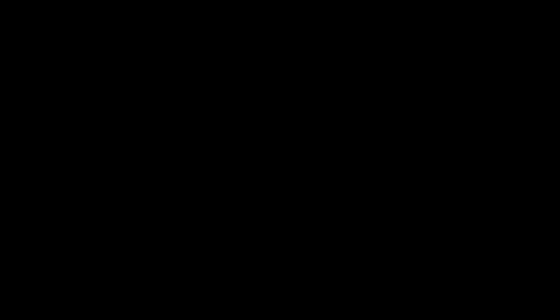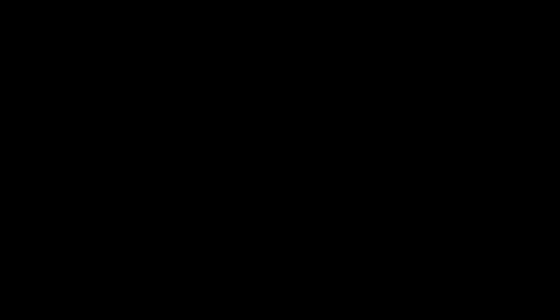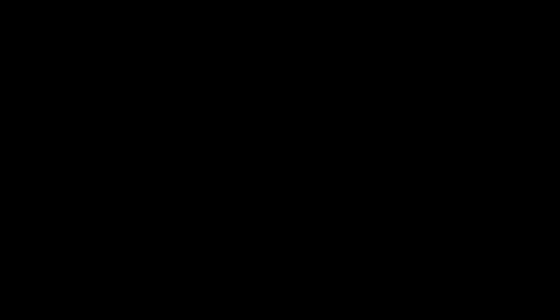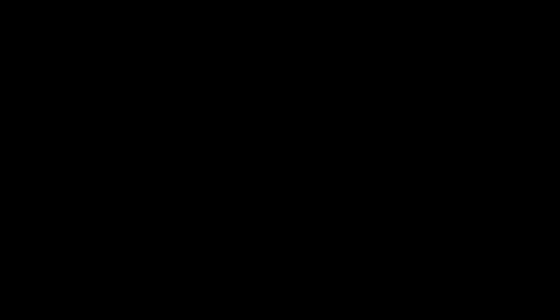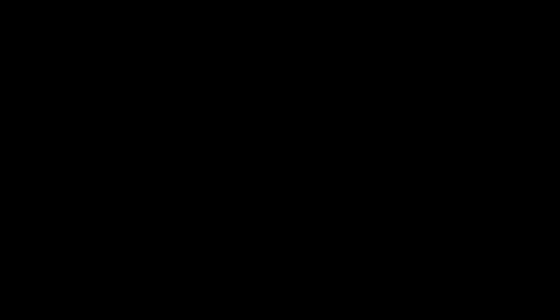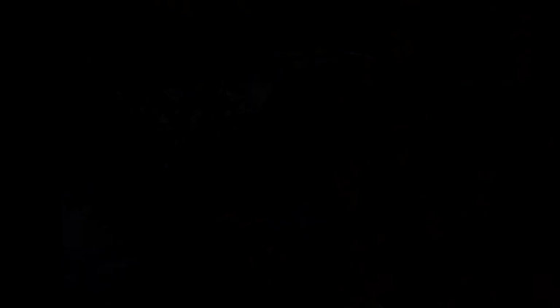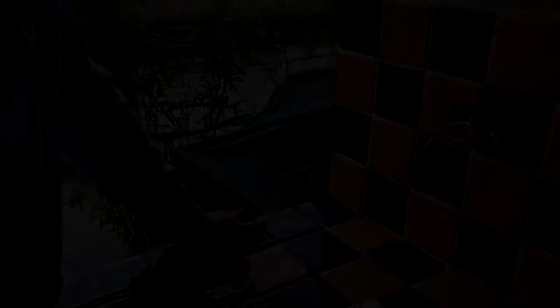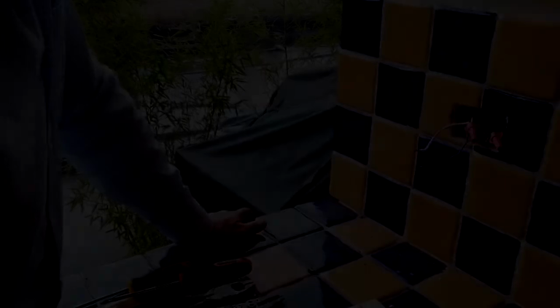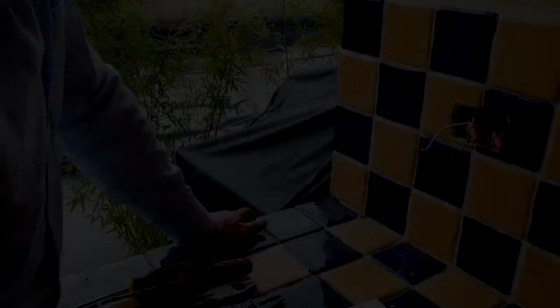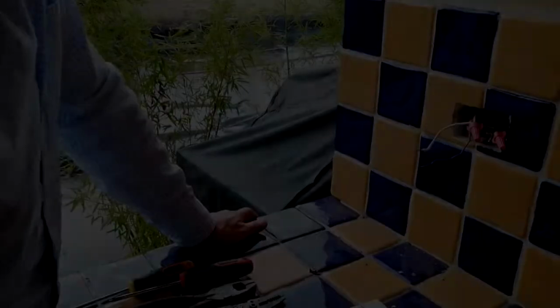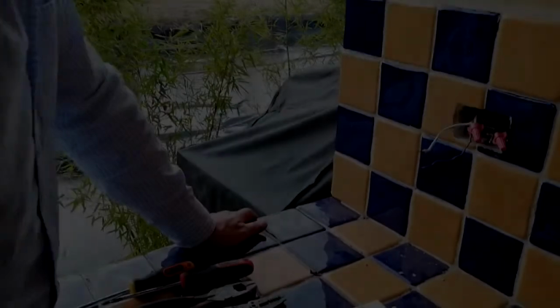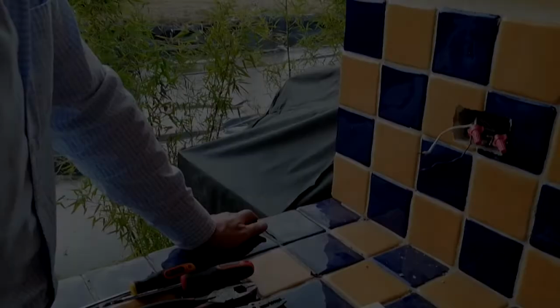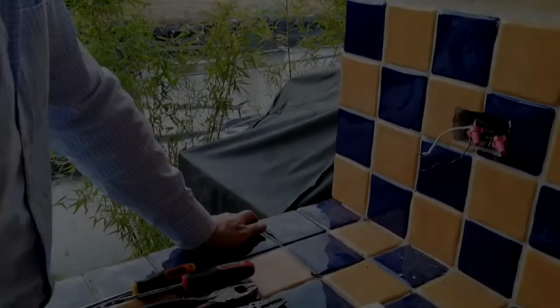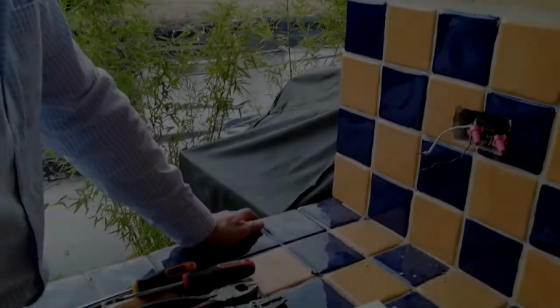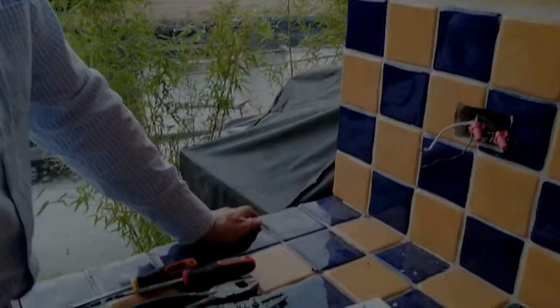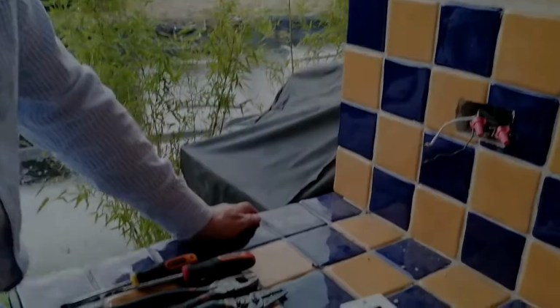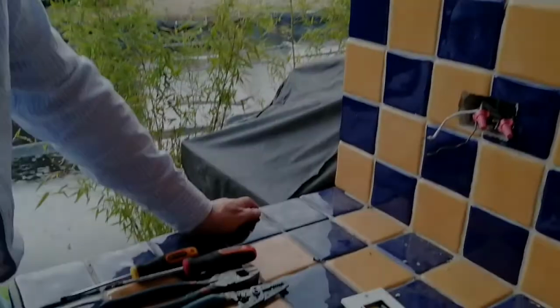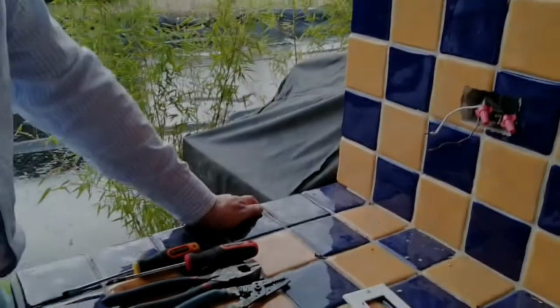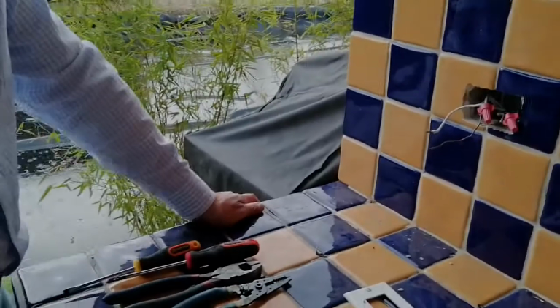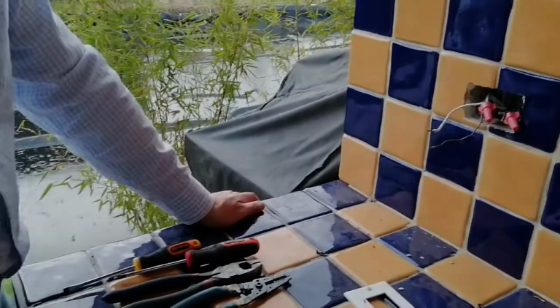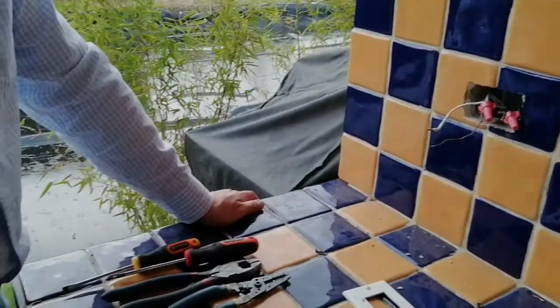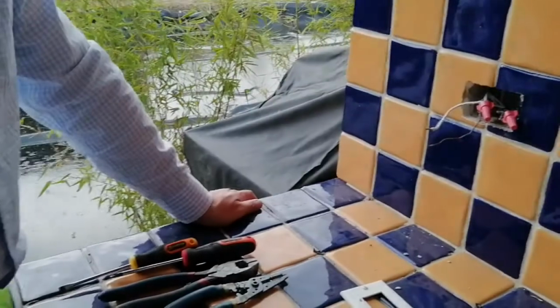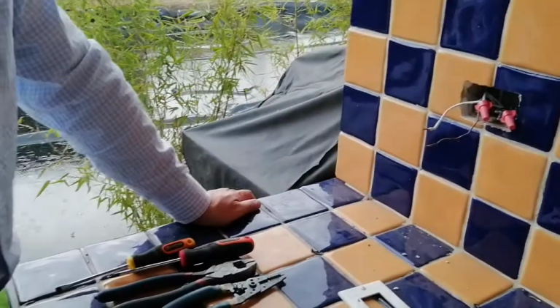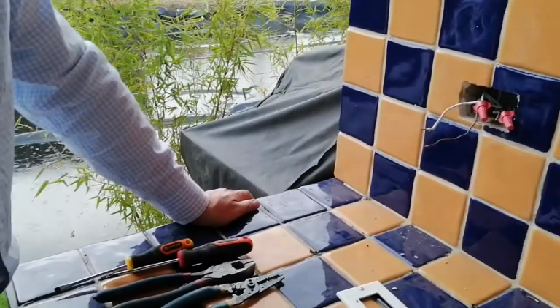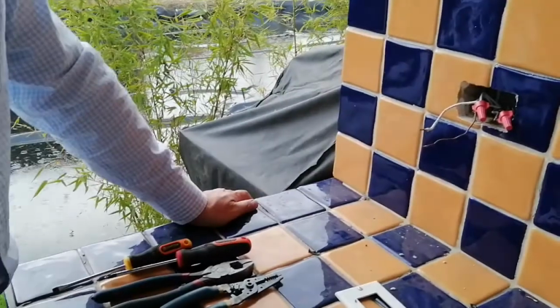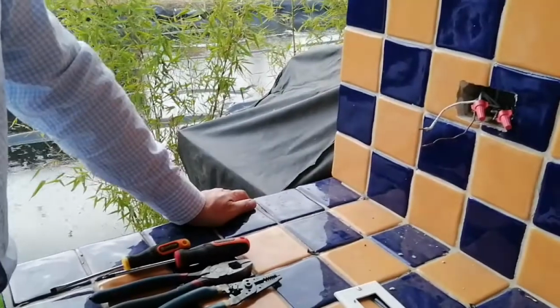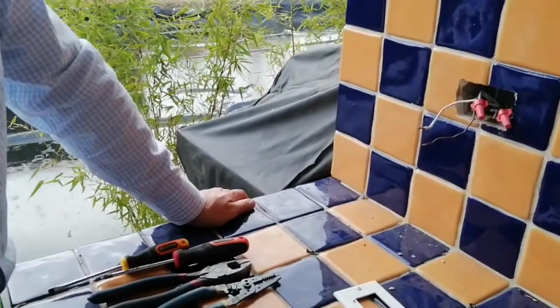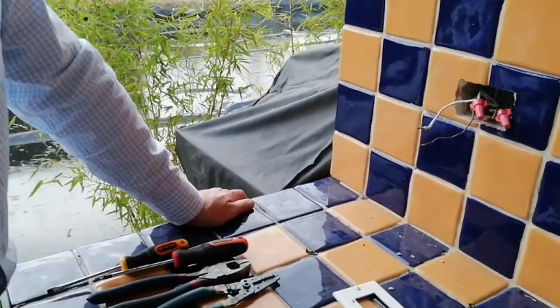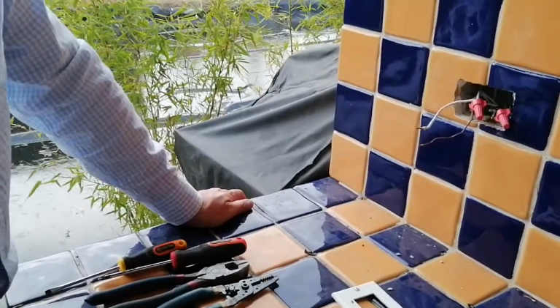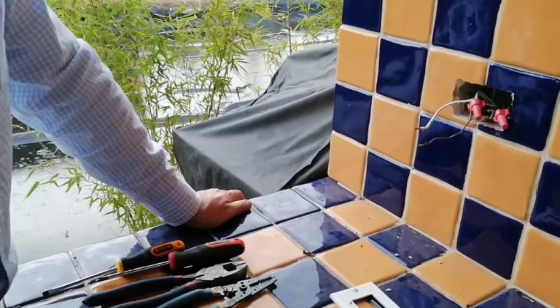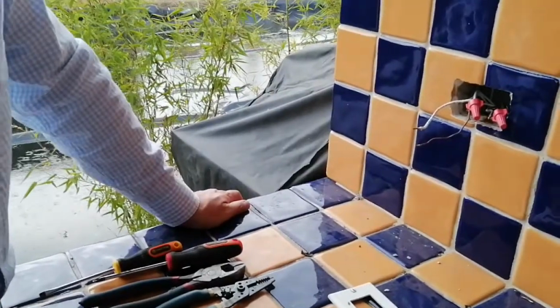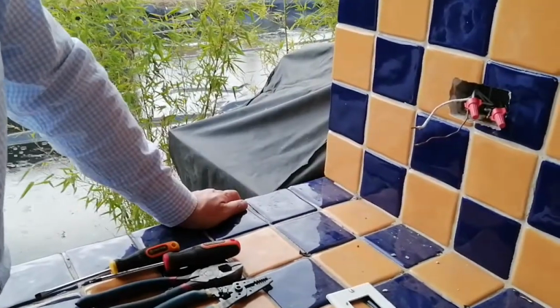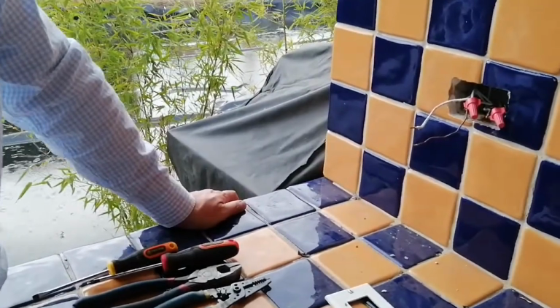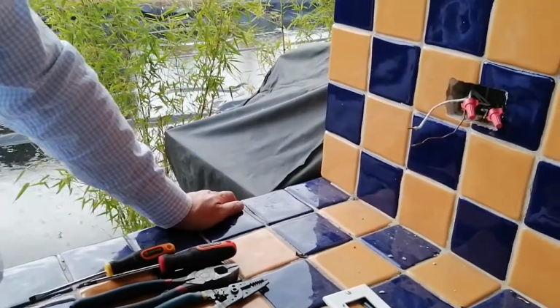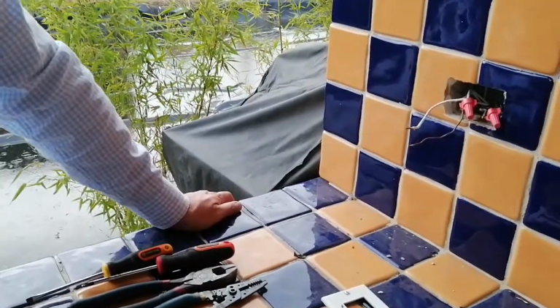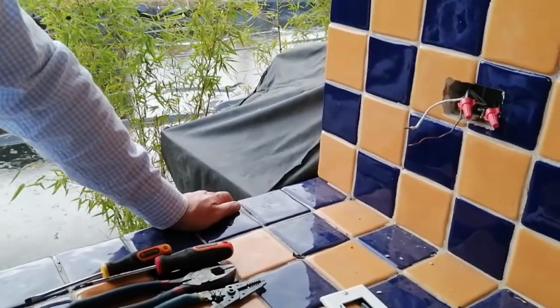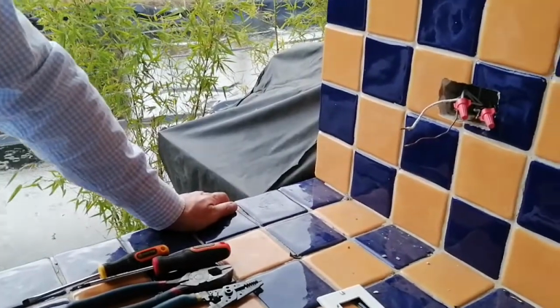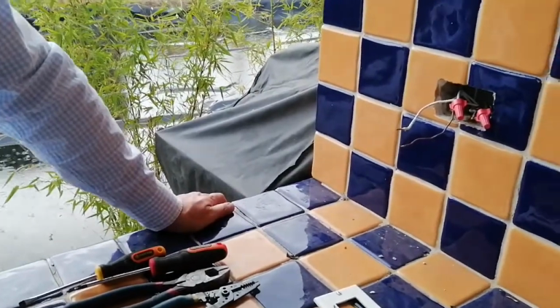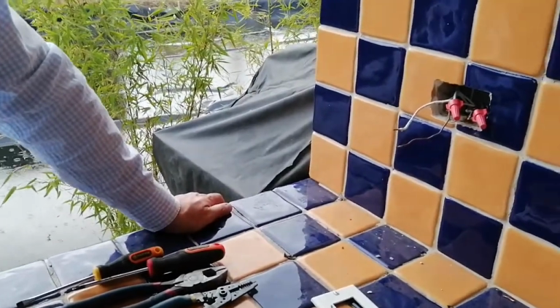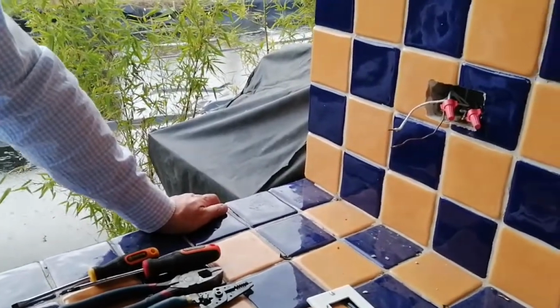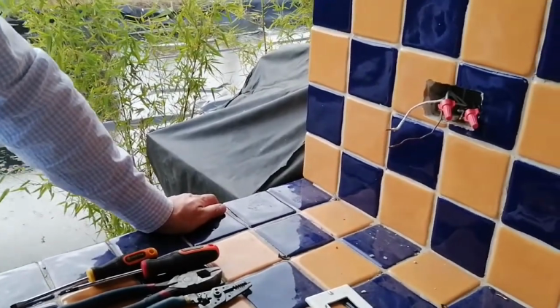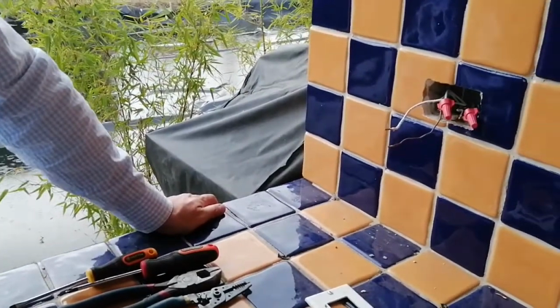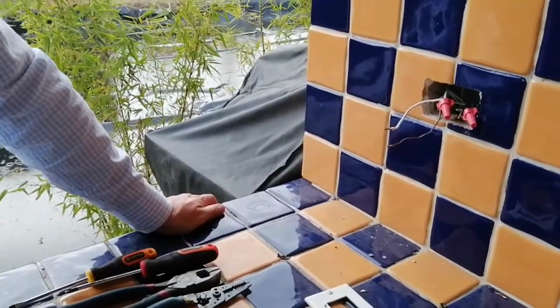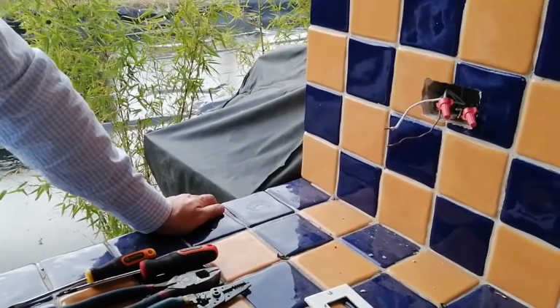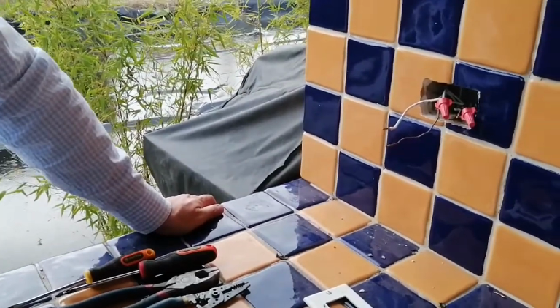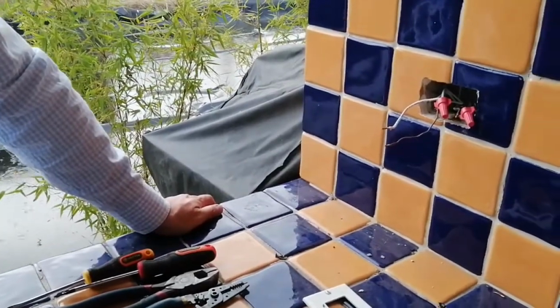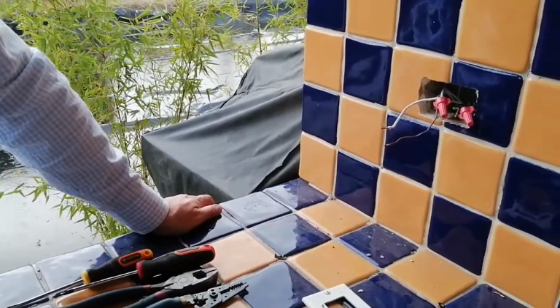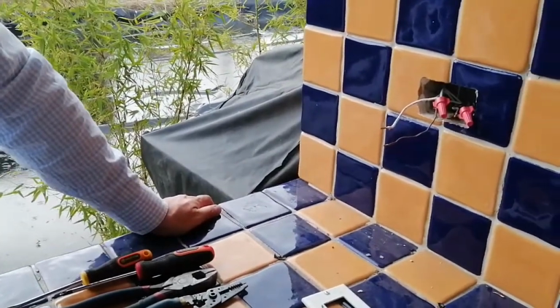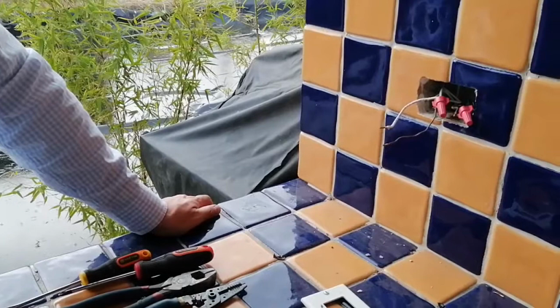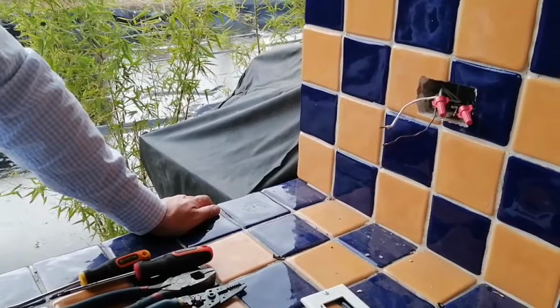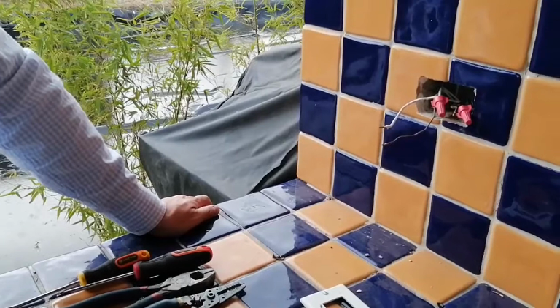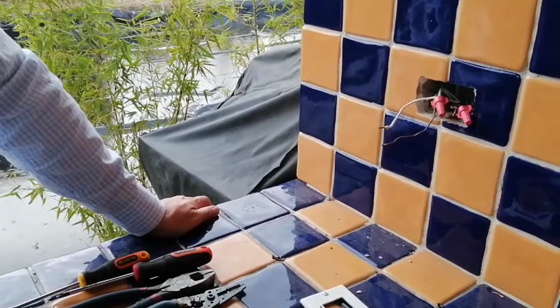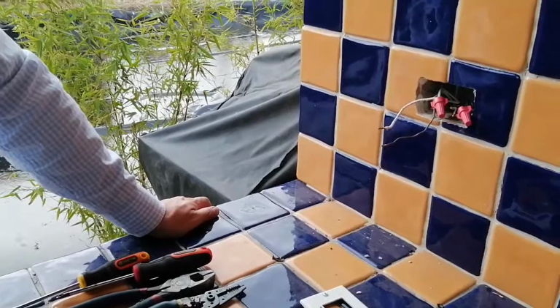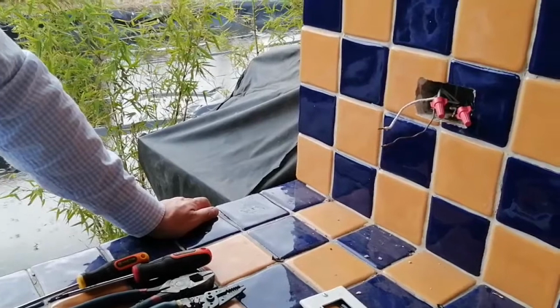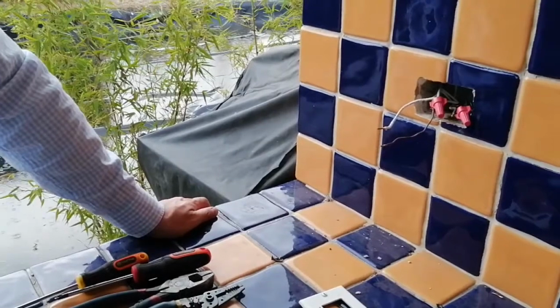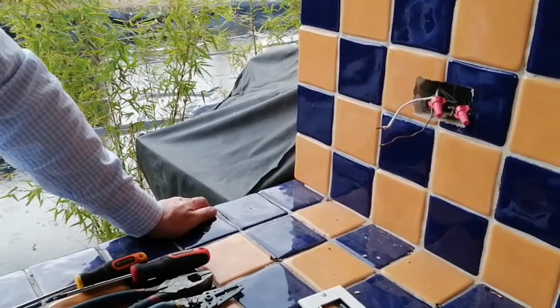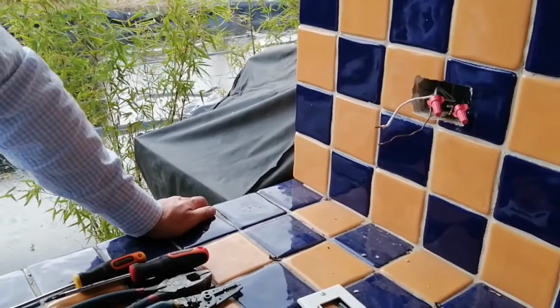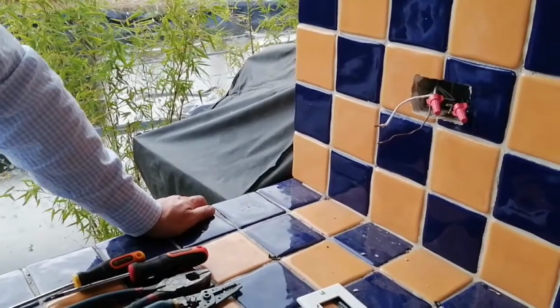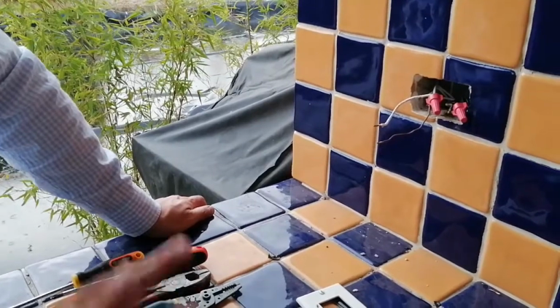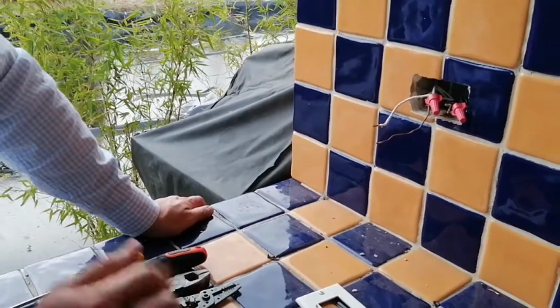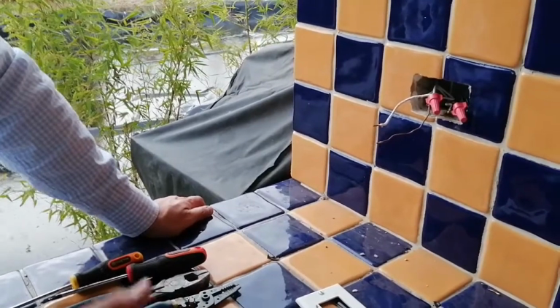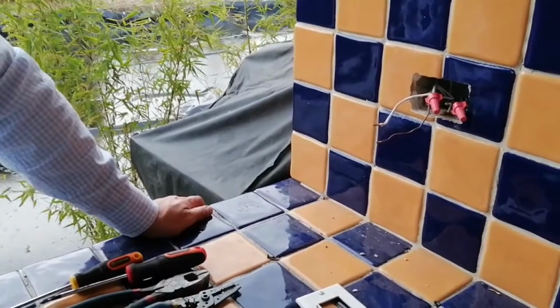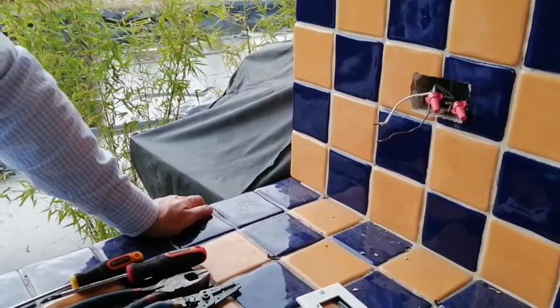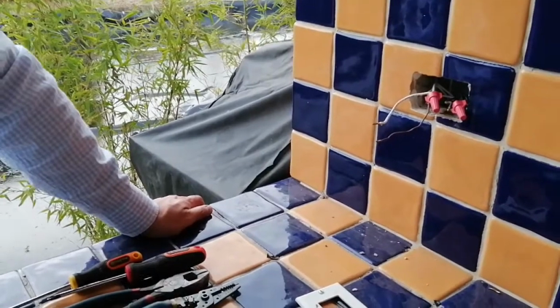Welcome! Today we're going to wire a 110 volts regular outlet. Previously we have turned off the power at the breaker box.